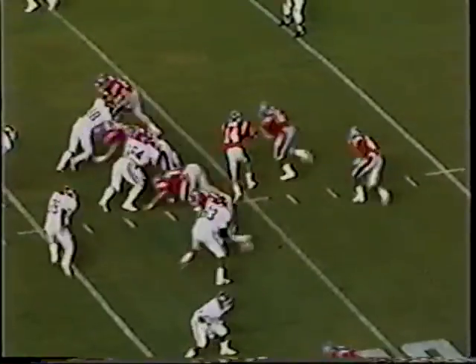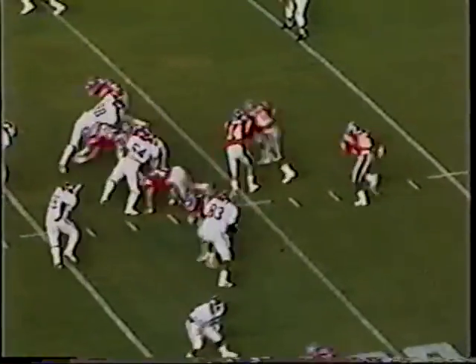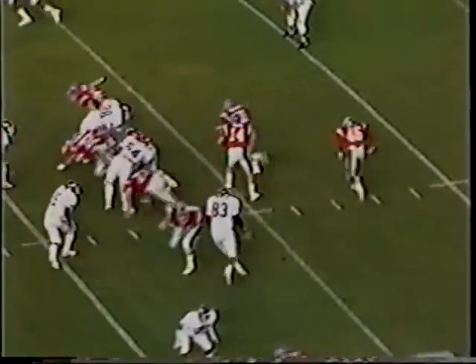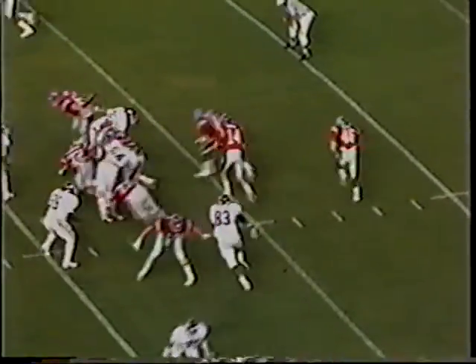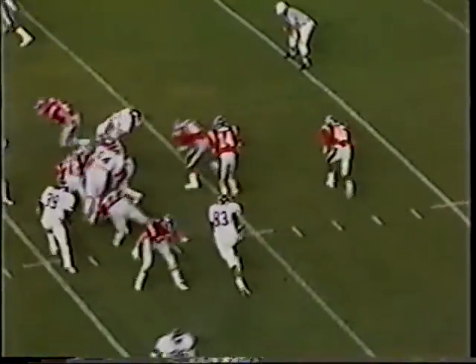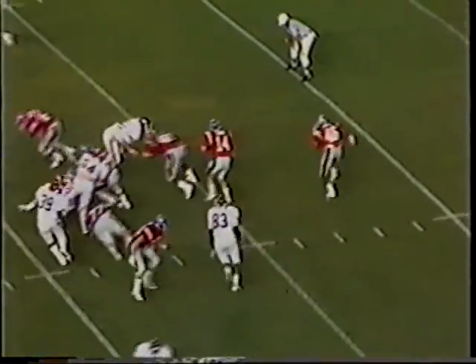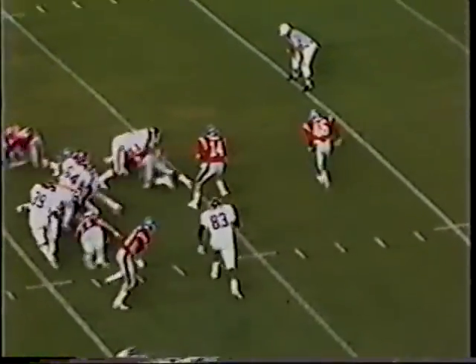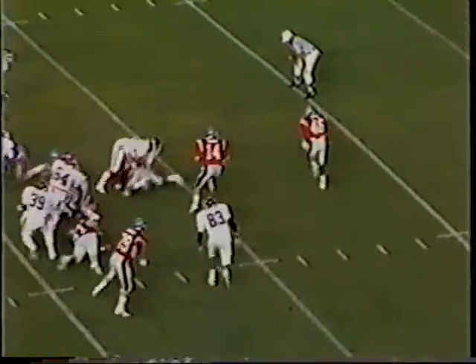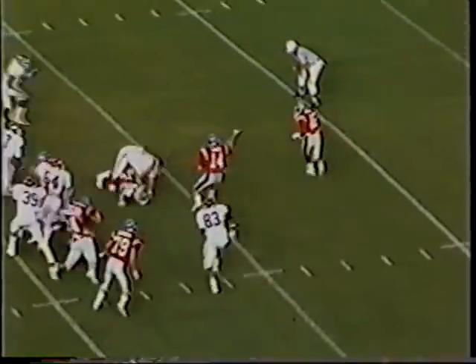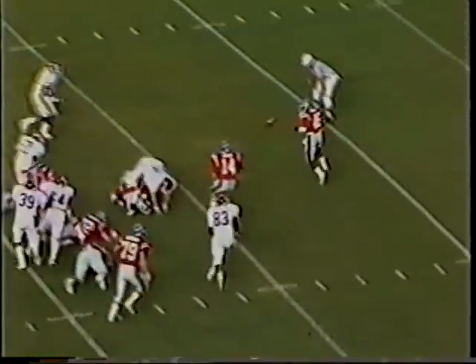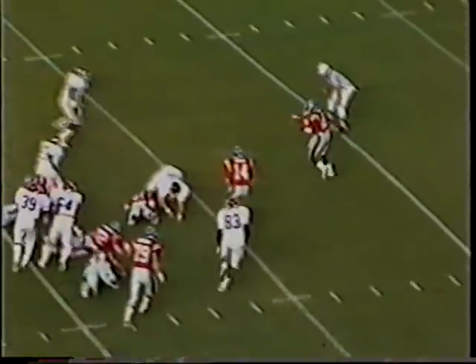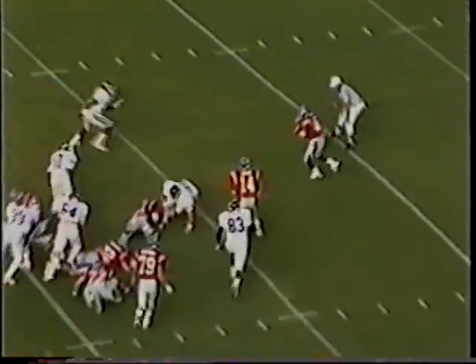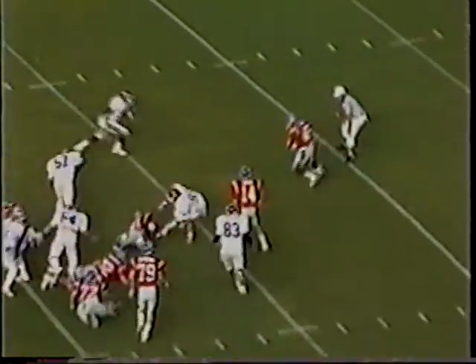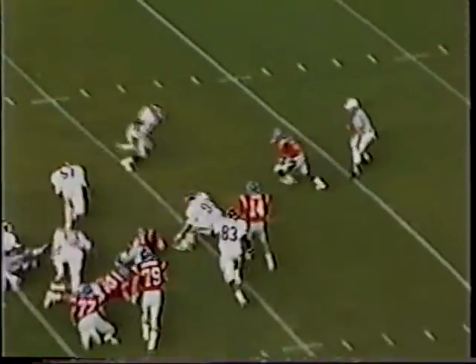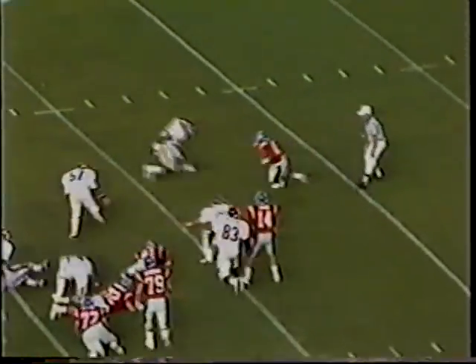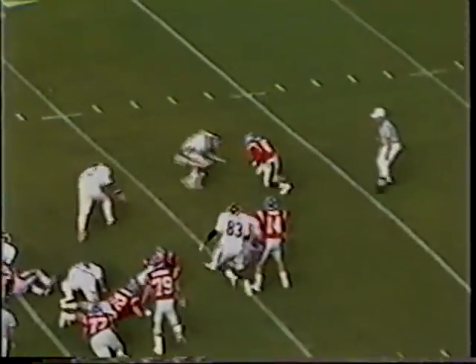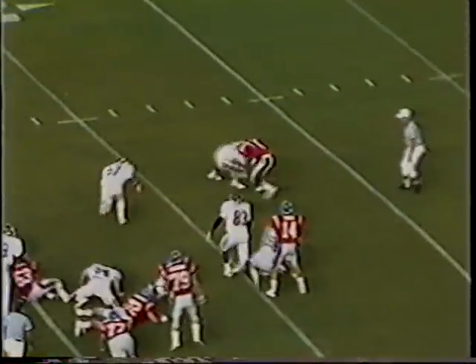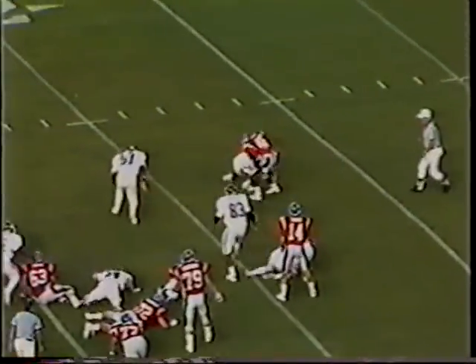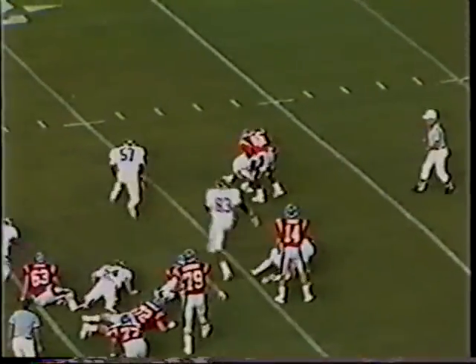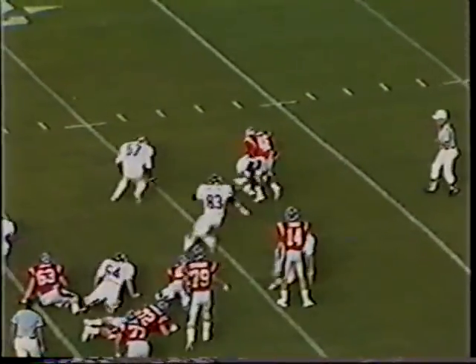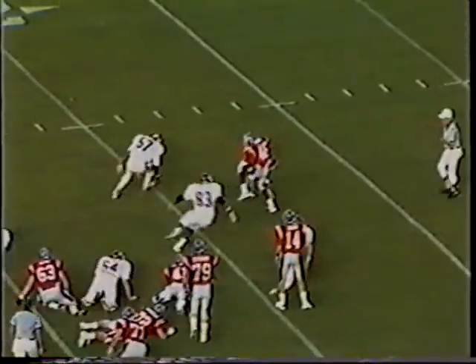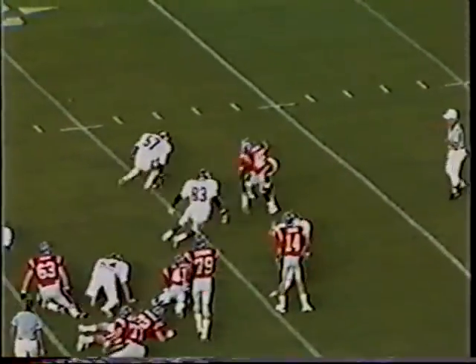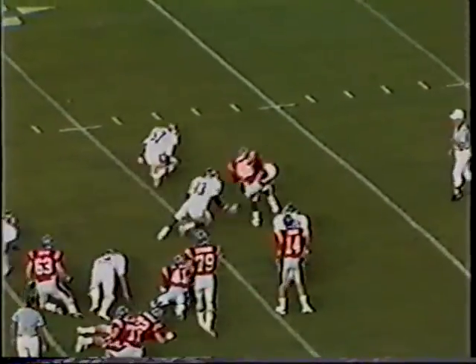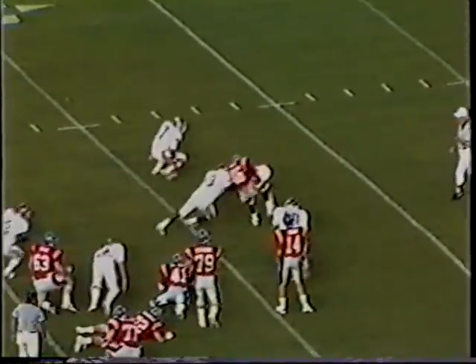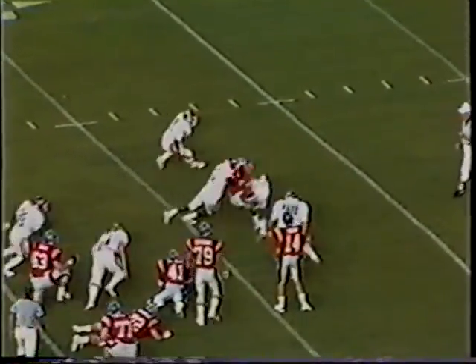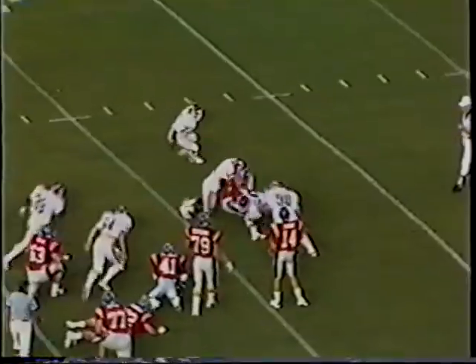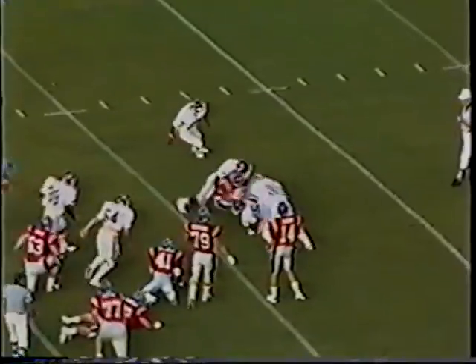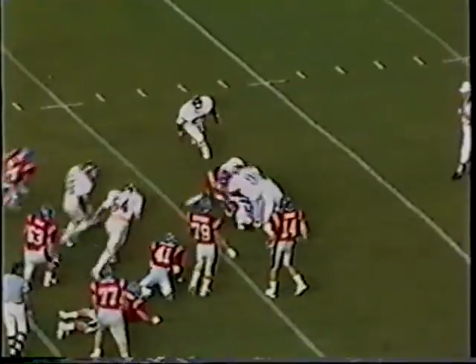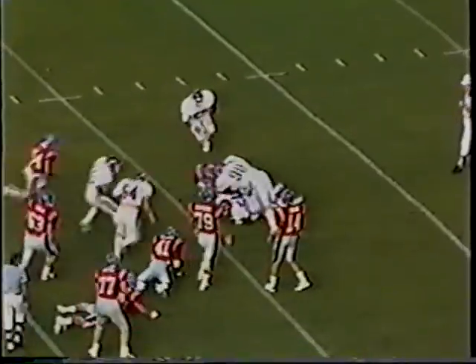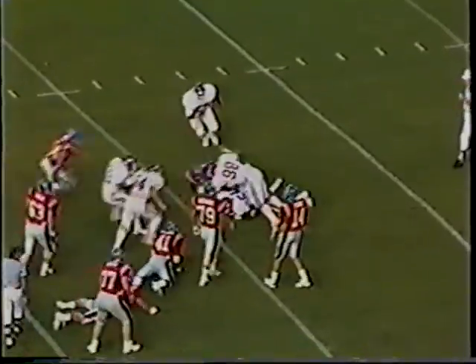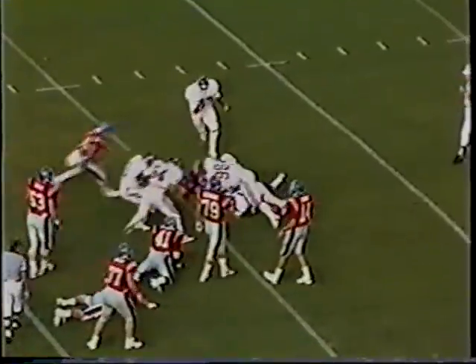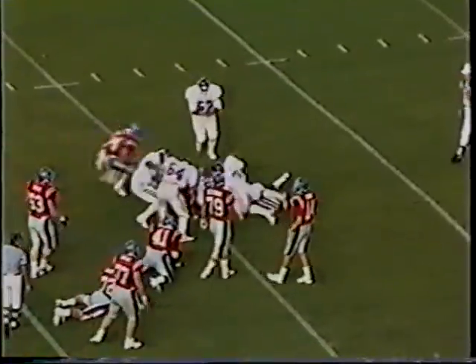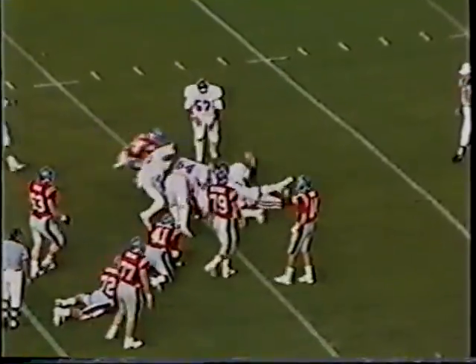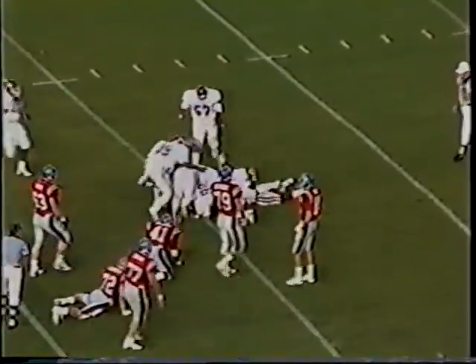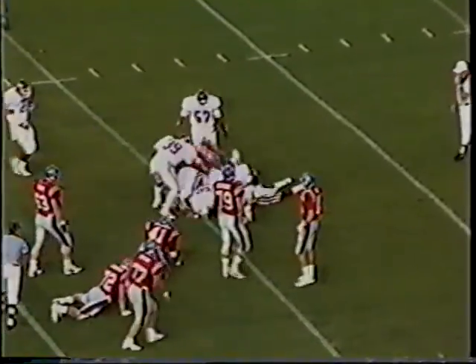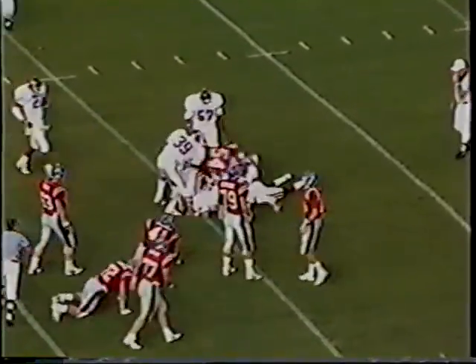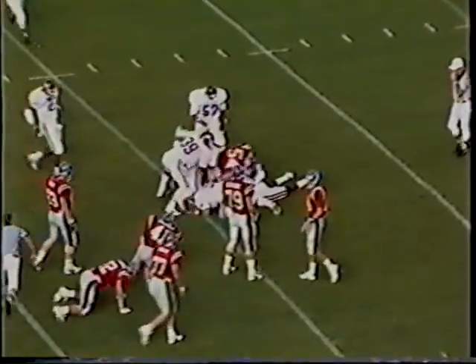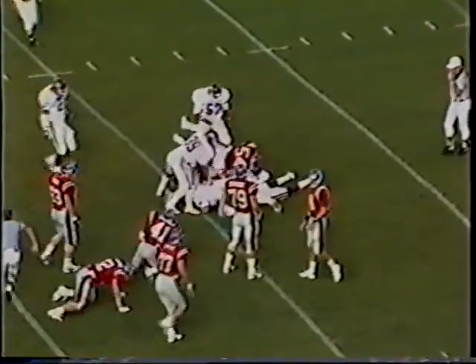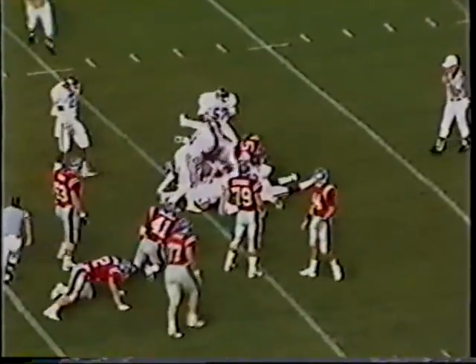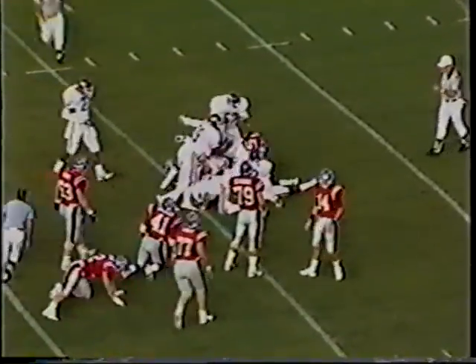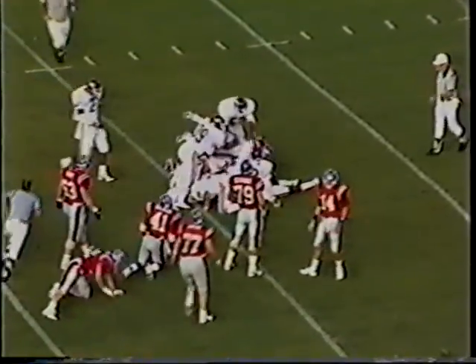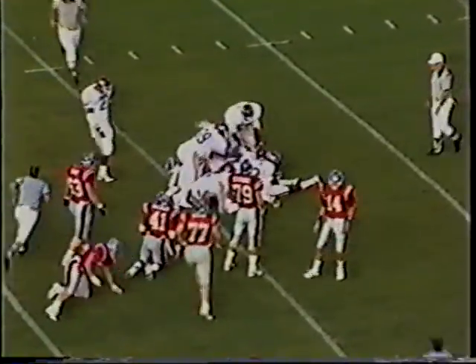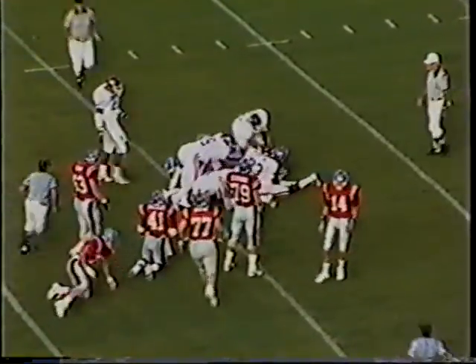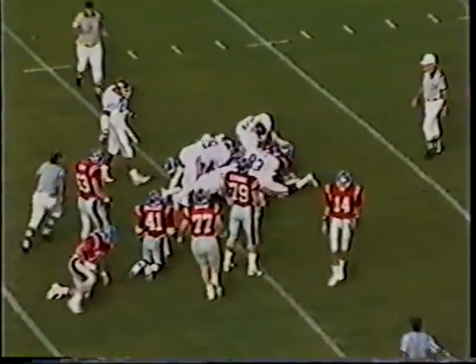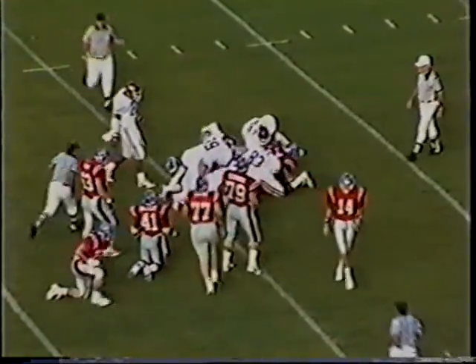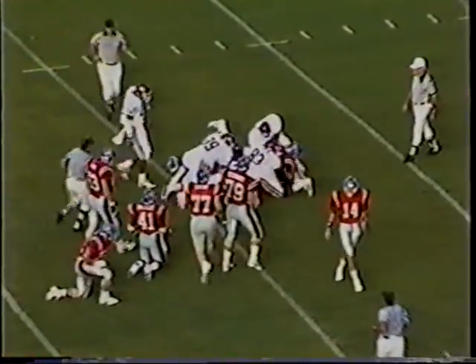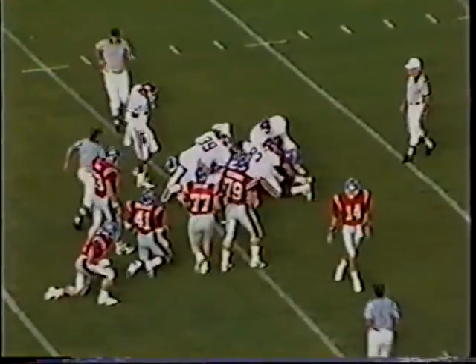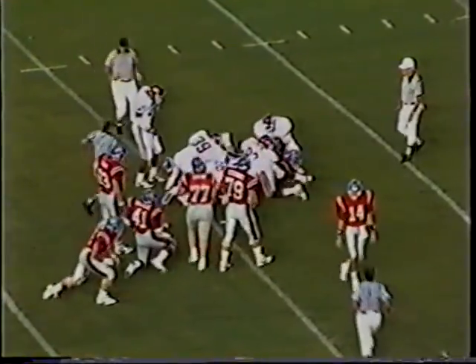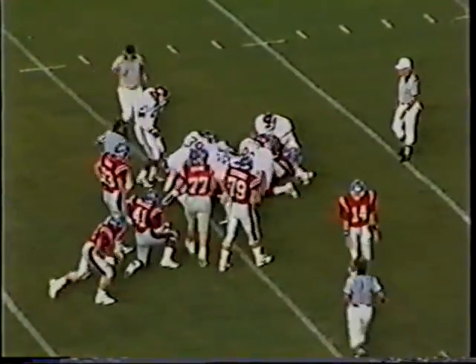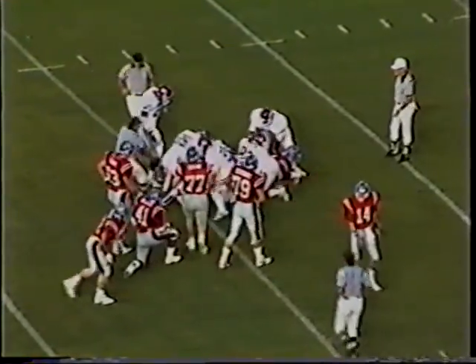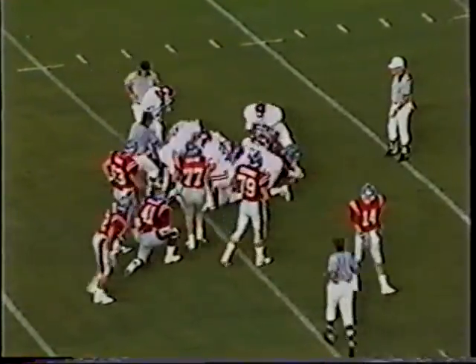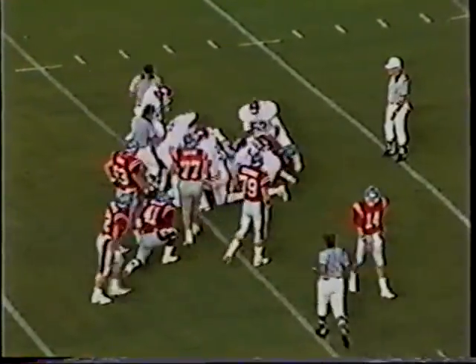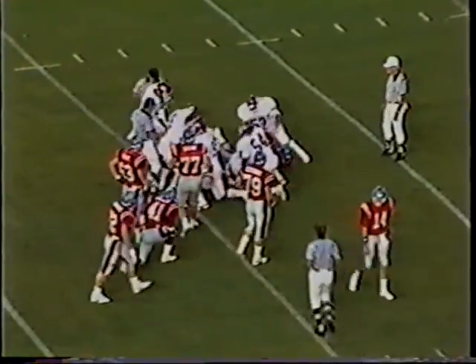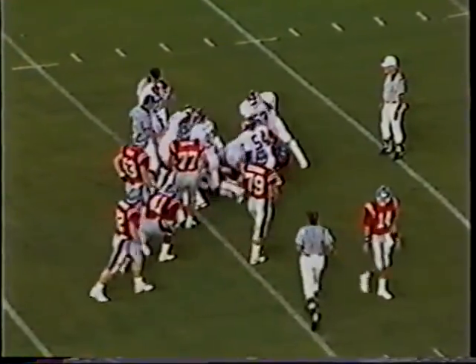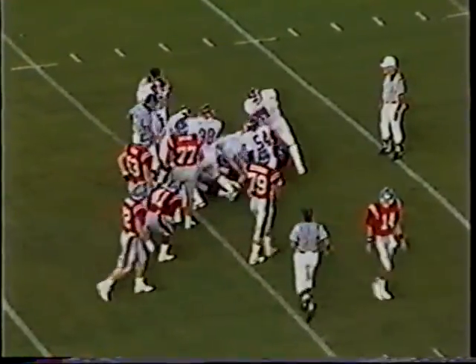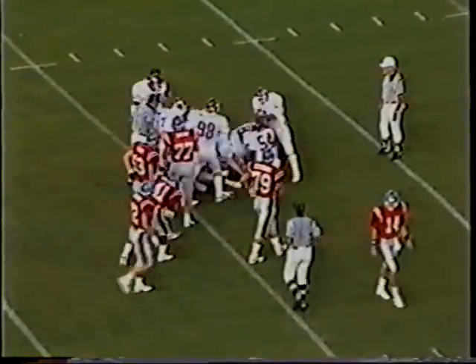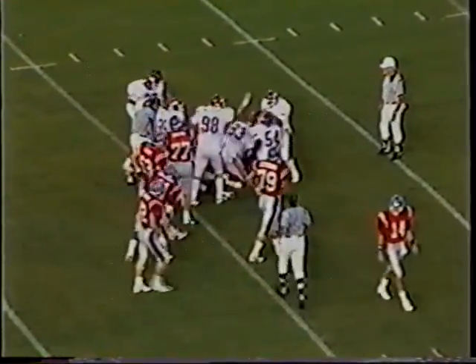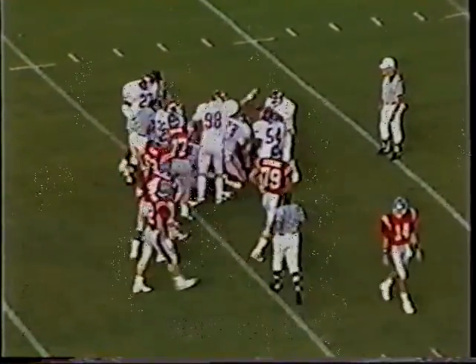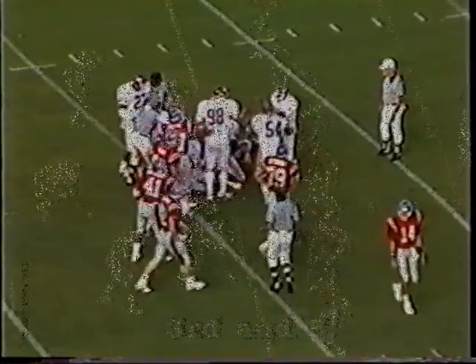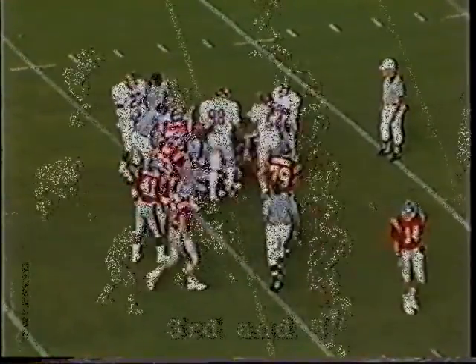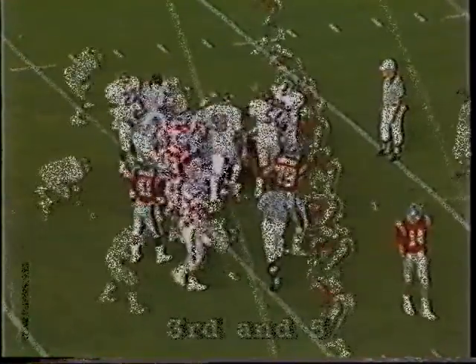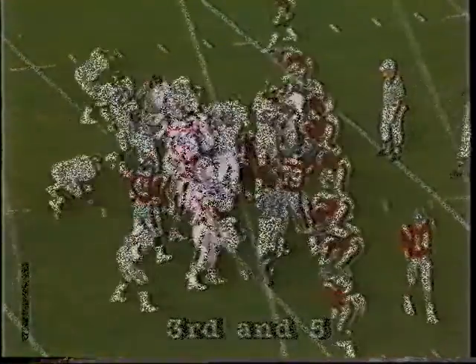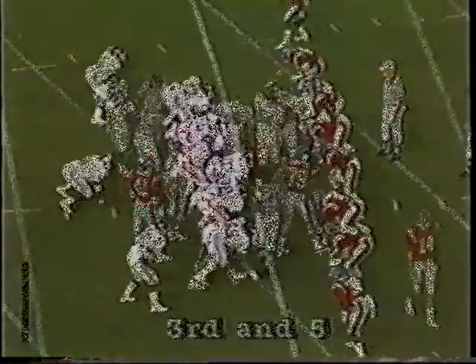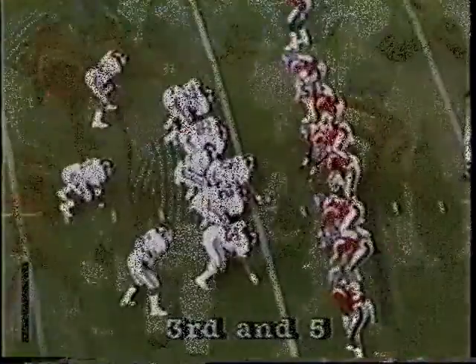Split backfield. Fake to Mickles, now a pitch to Sykes. Sykes has stood up behind the 20 — behind the line of scrimmage and stopped there as Arkansas has that one.